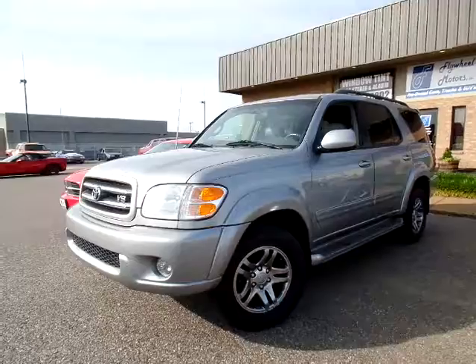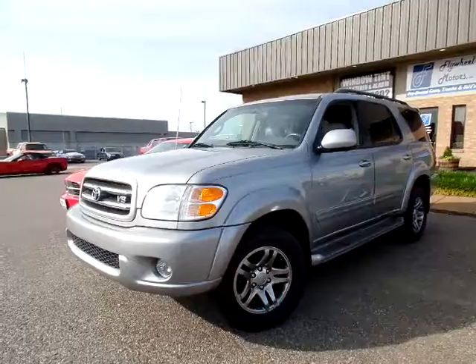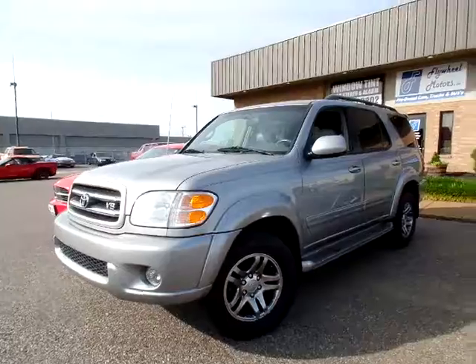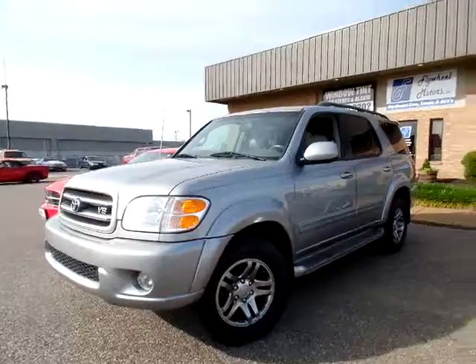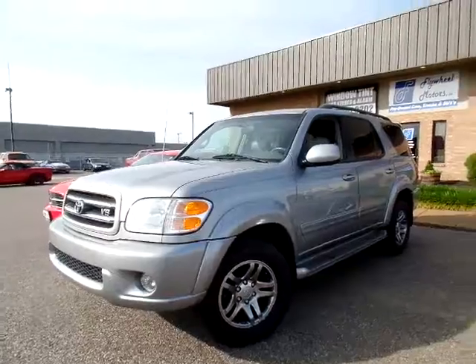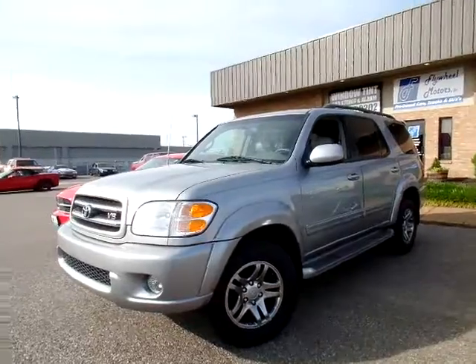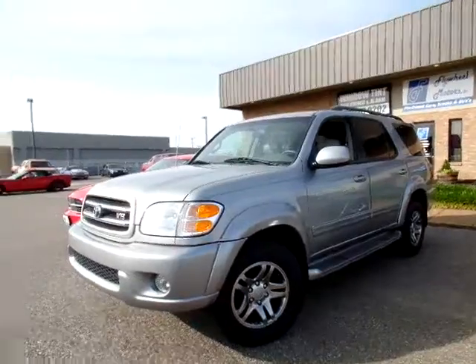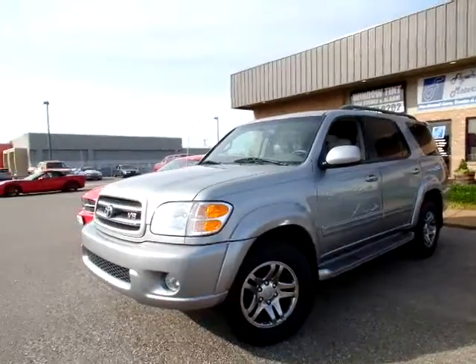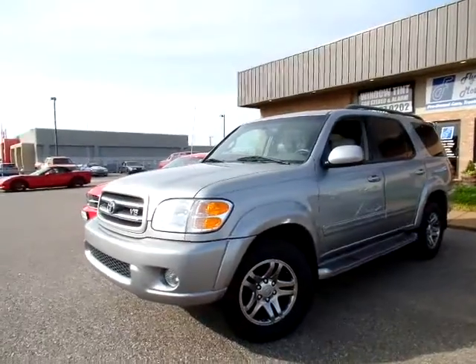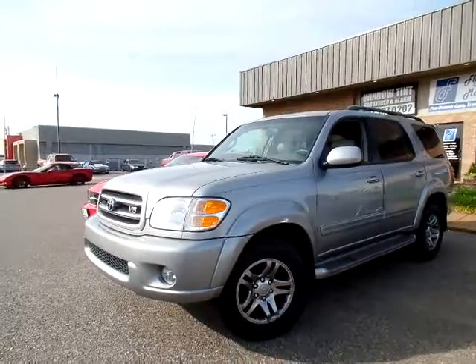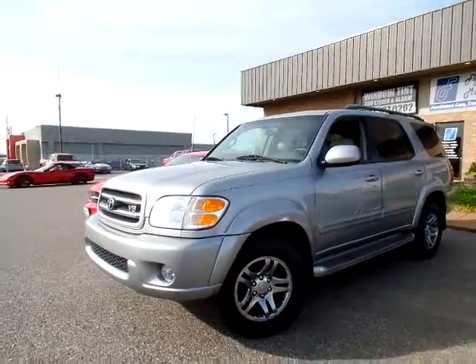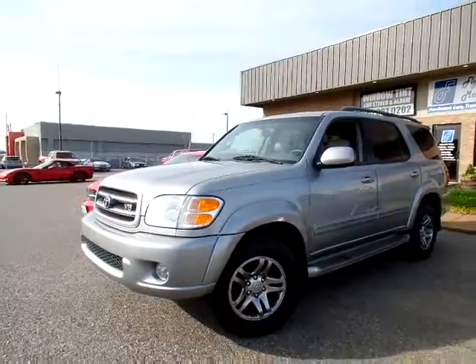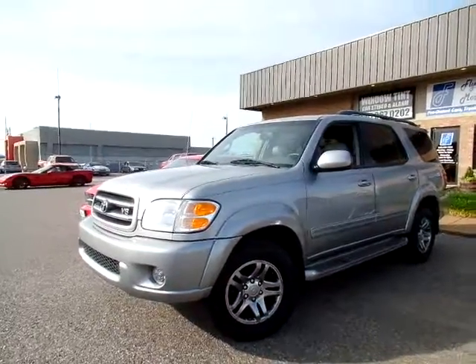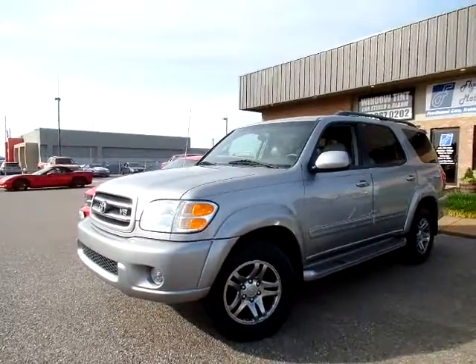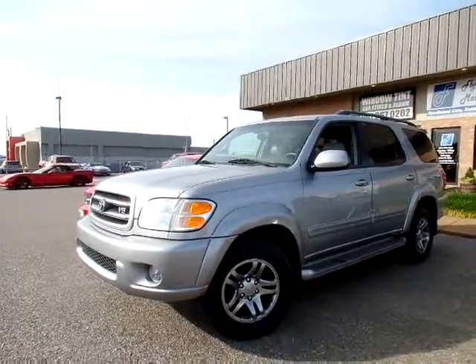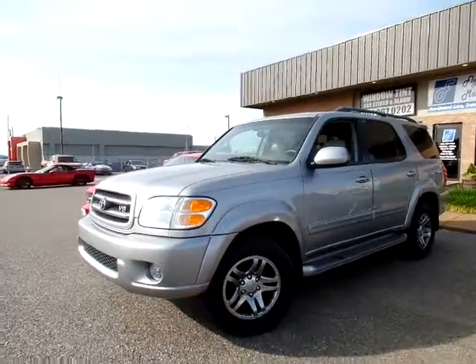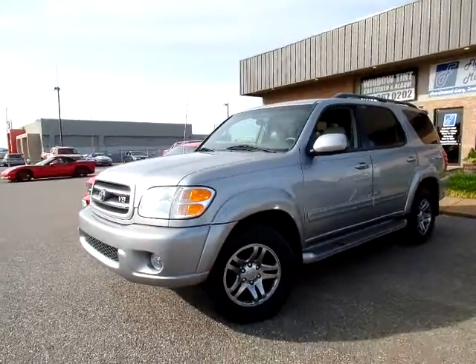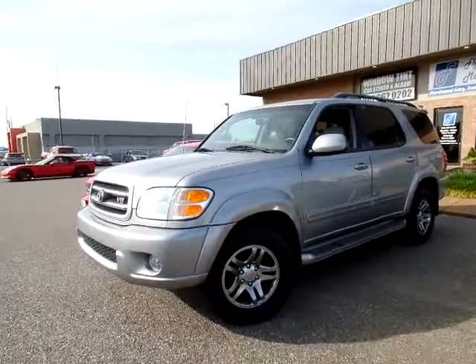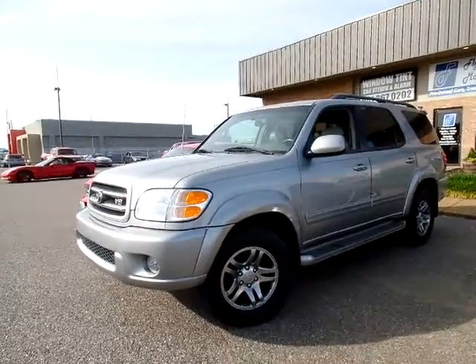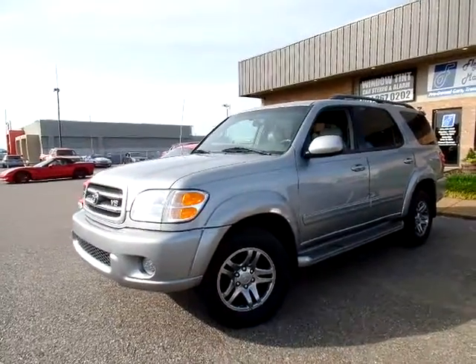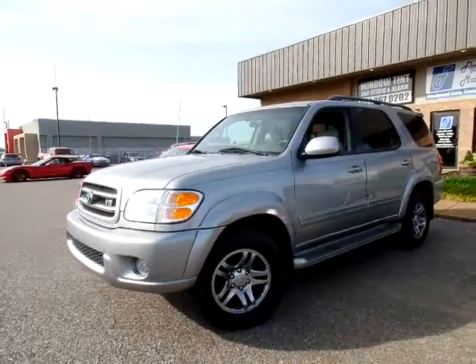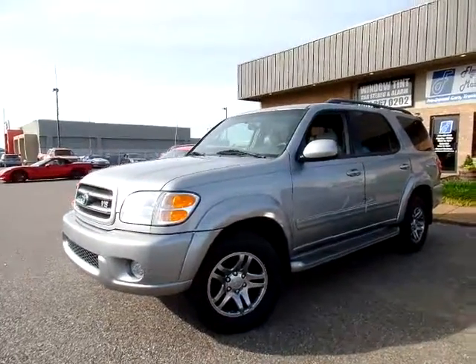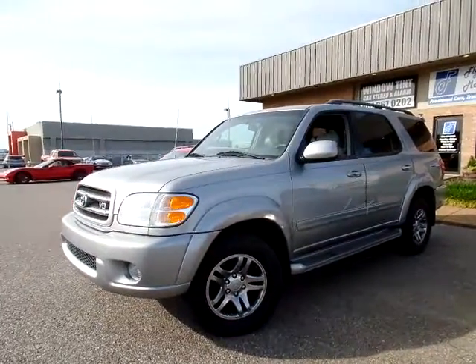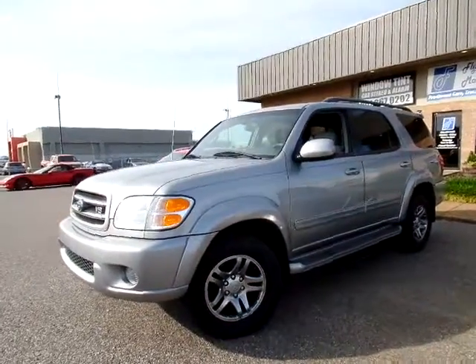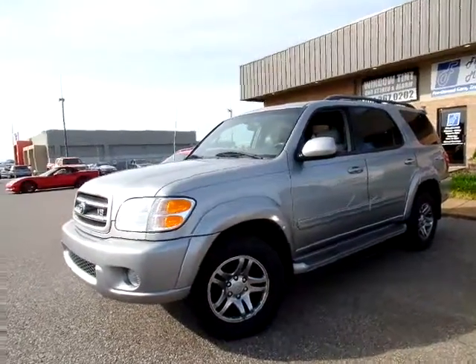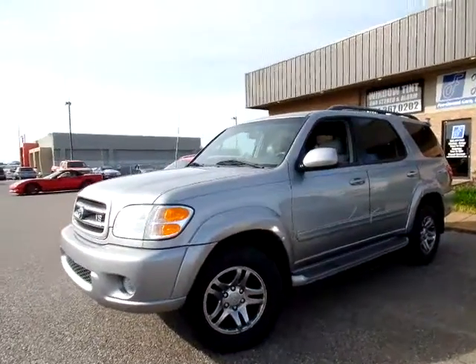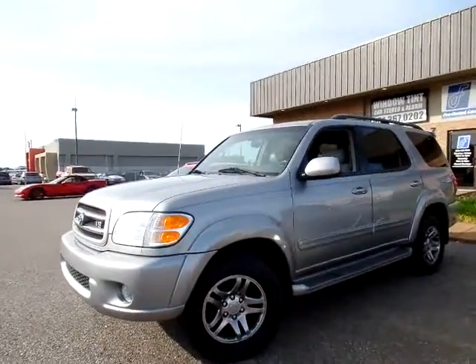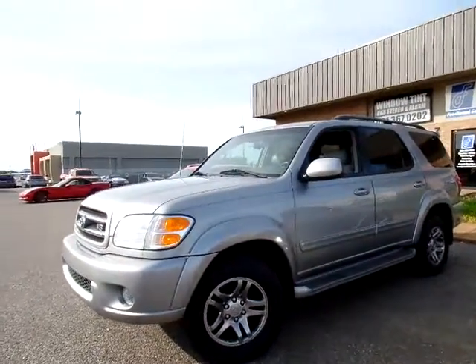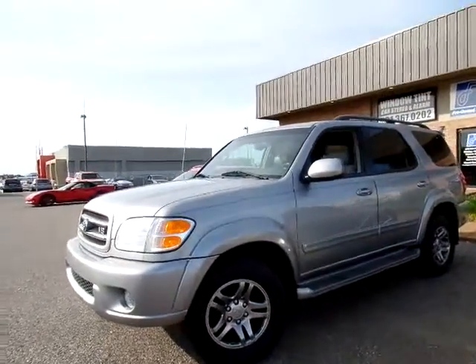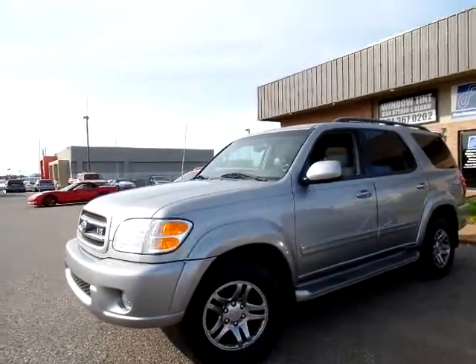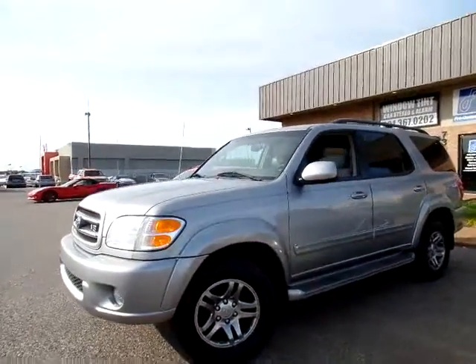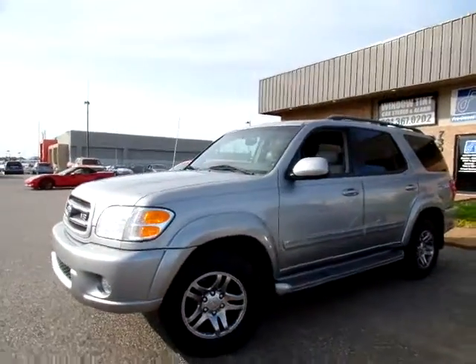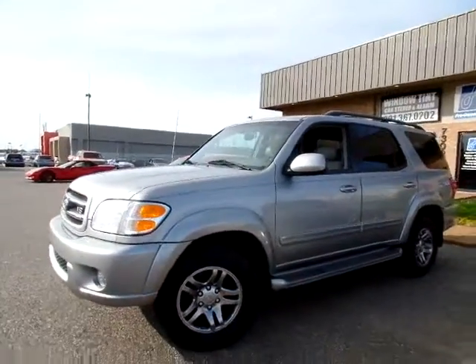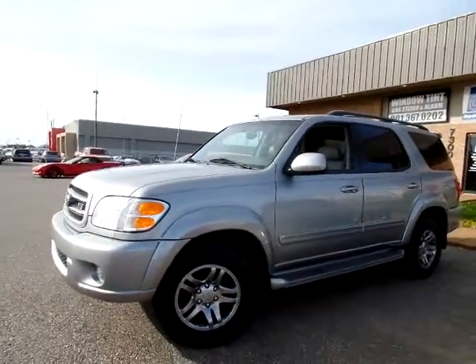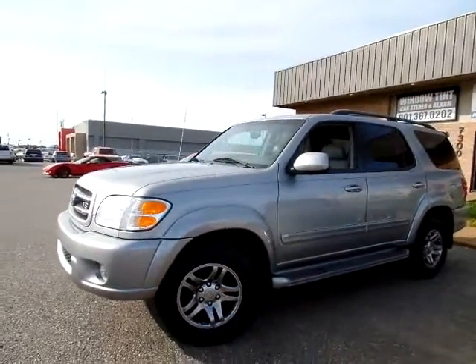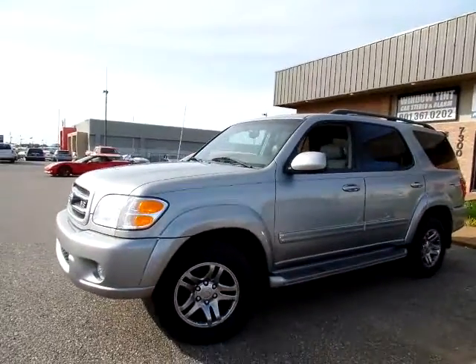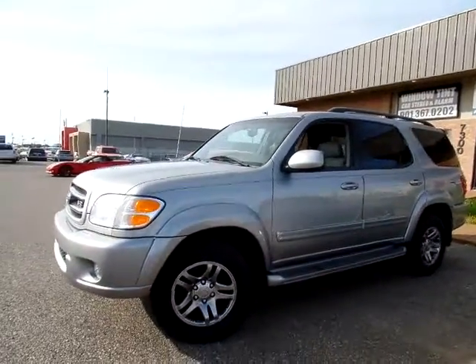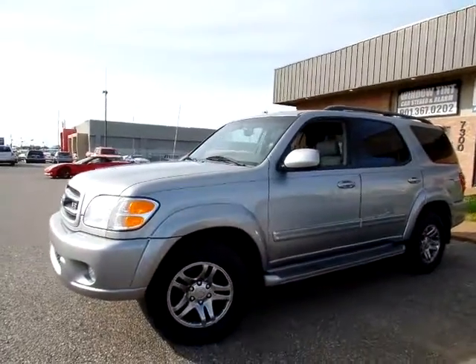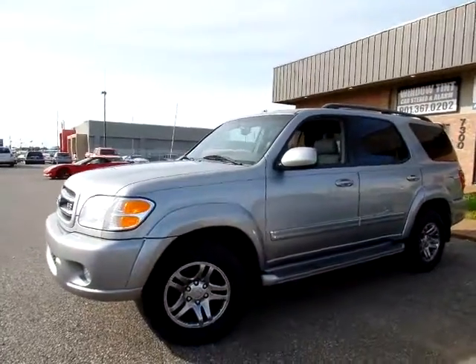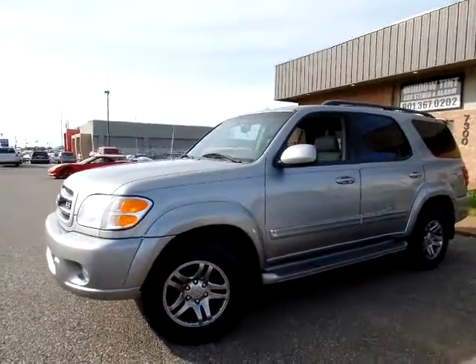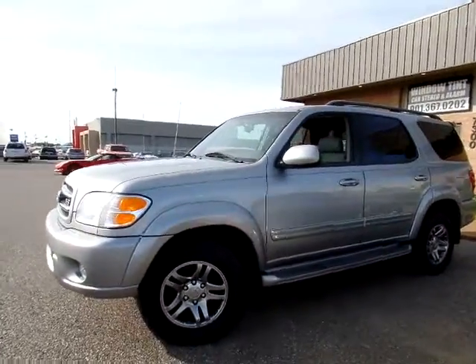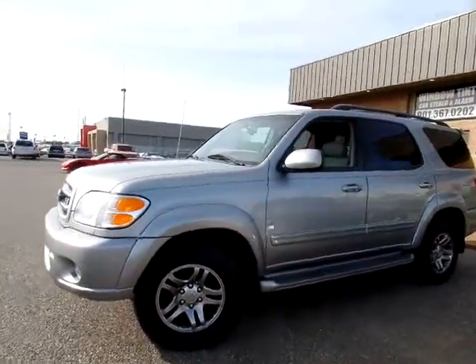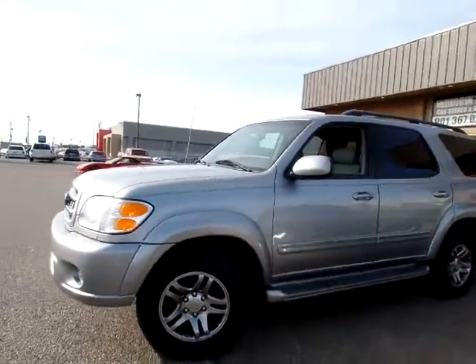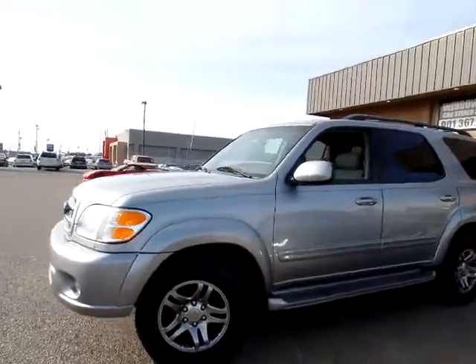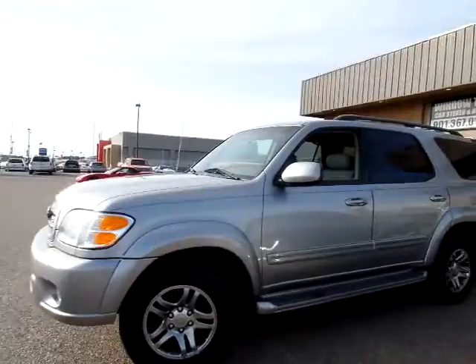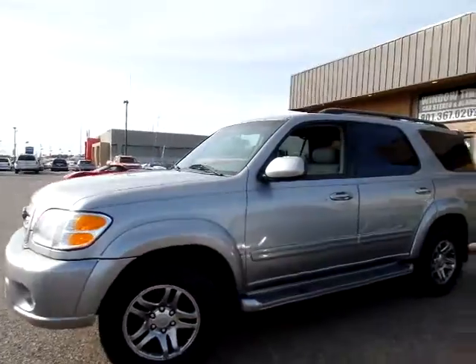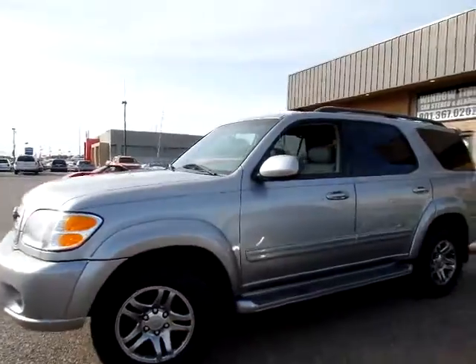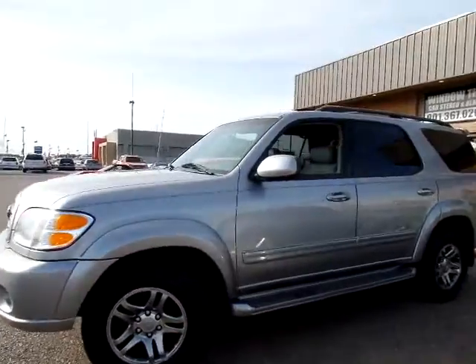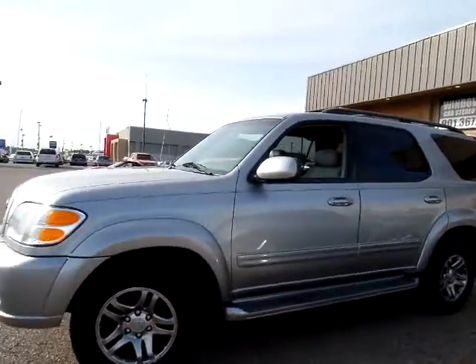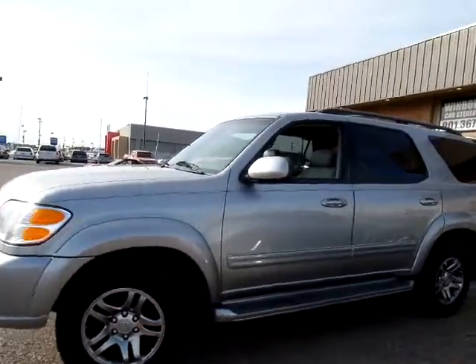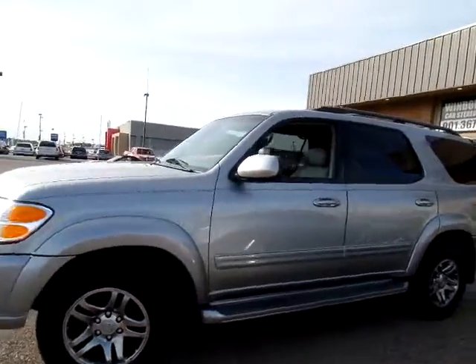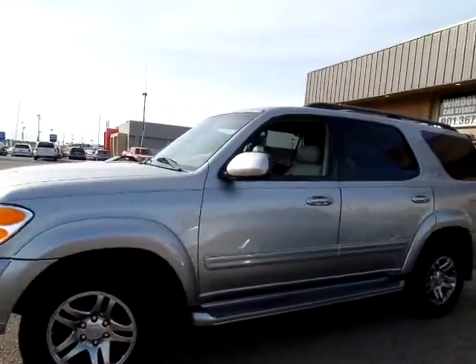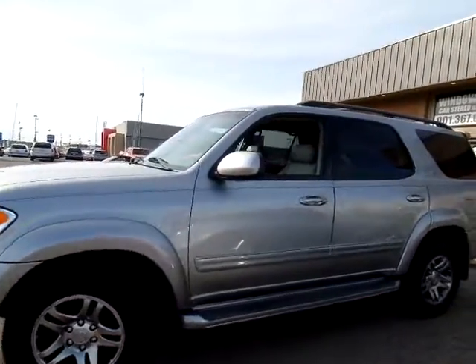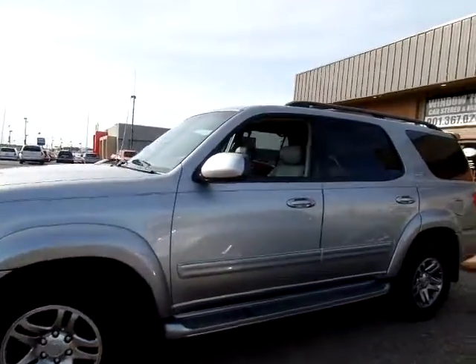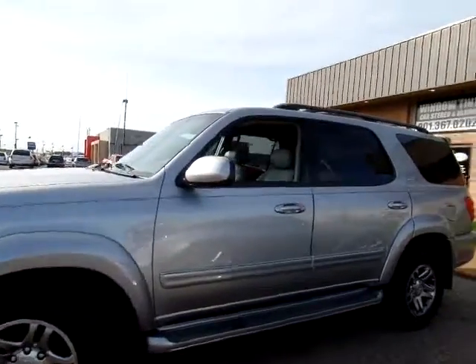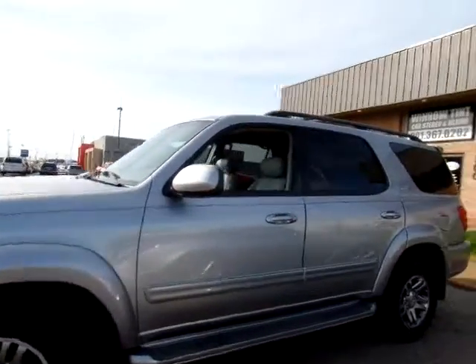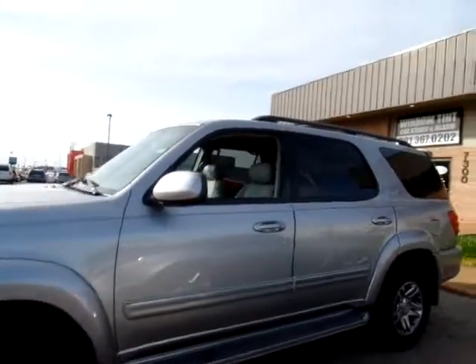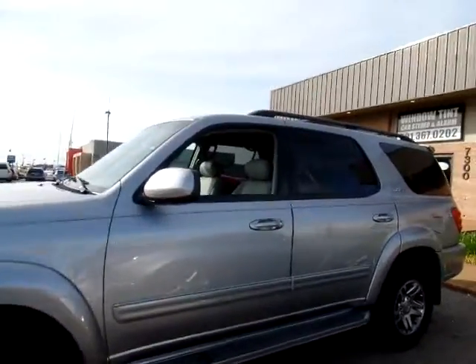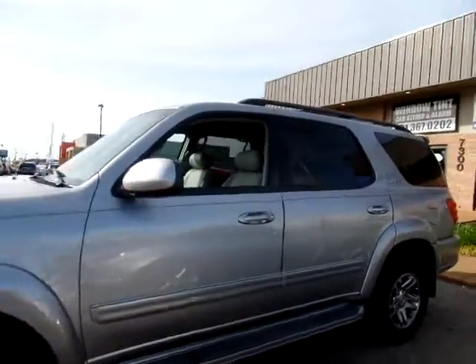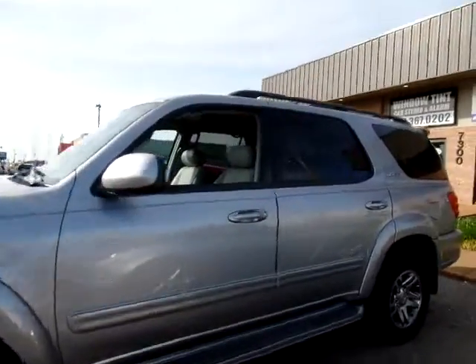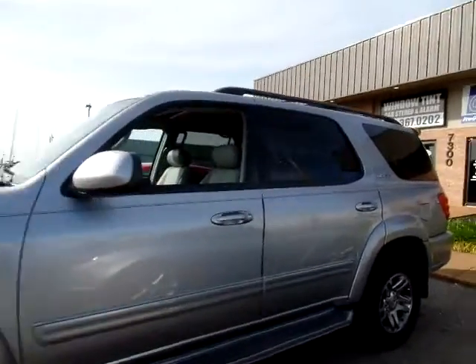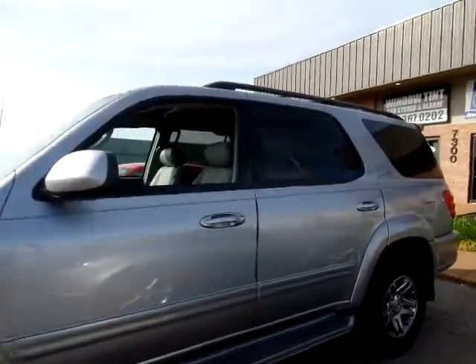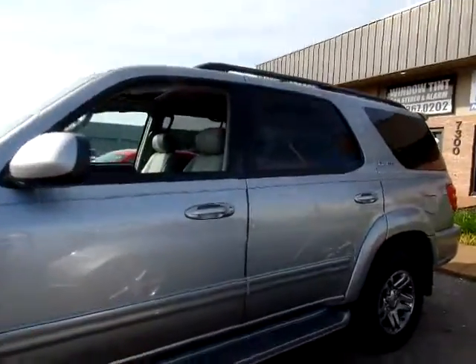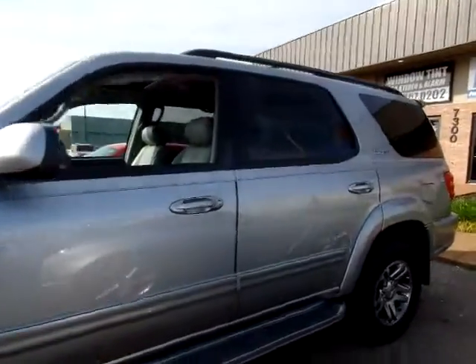Hi everyone, thanks for joining us. This is Jillian with Flywheel Motors in Olive Branch, Mississippi, and this is our 2004 Toyota Sequoia.